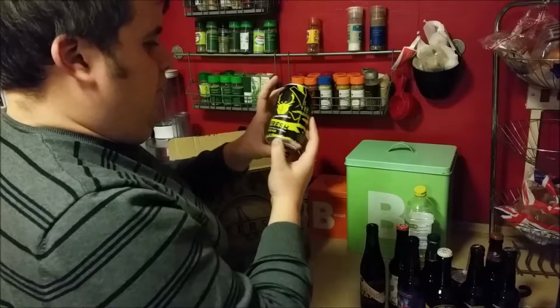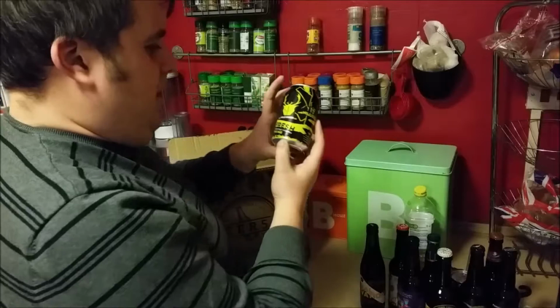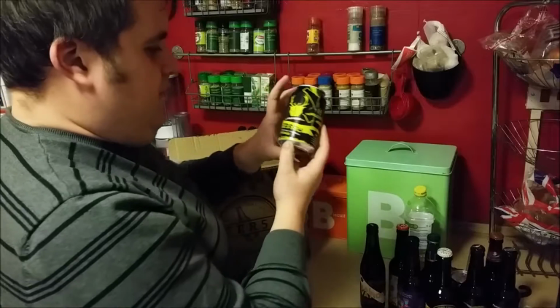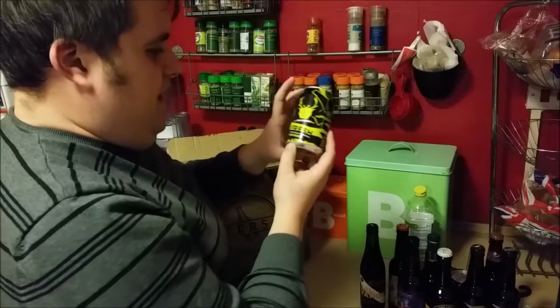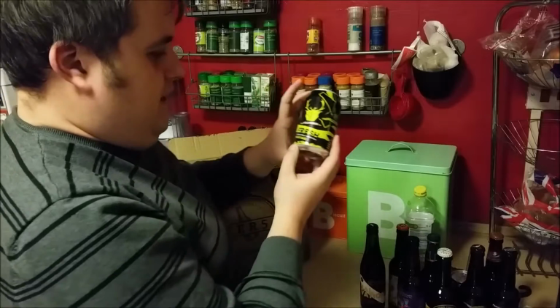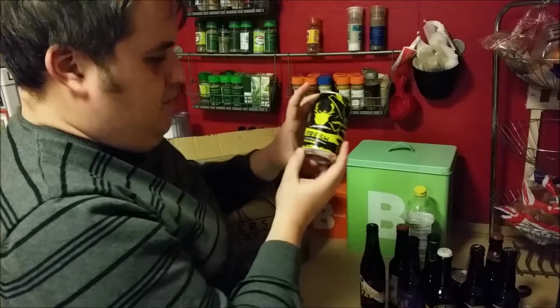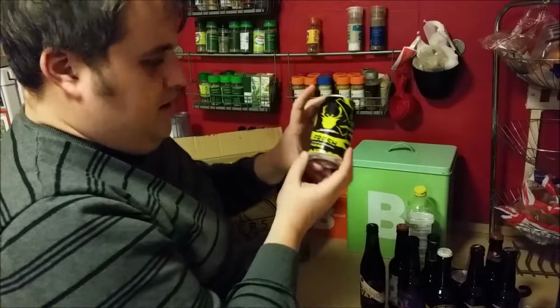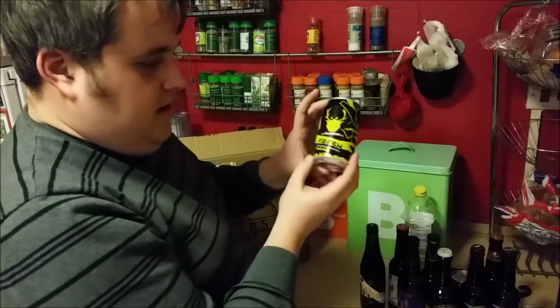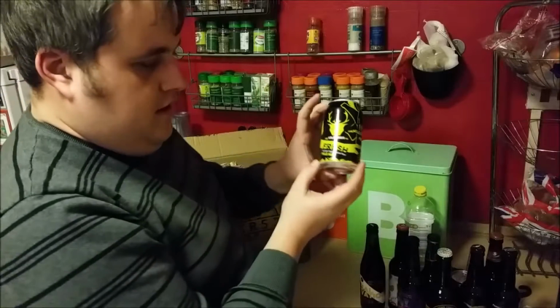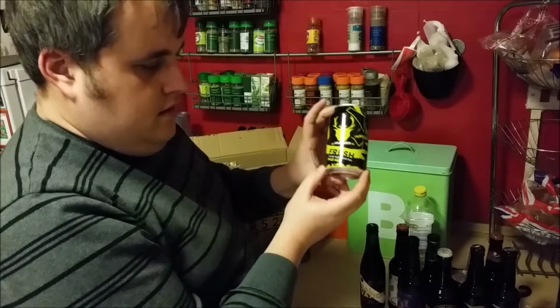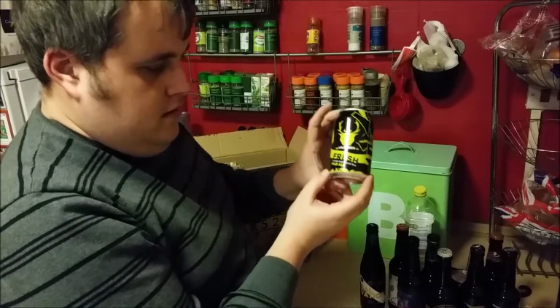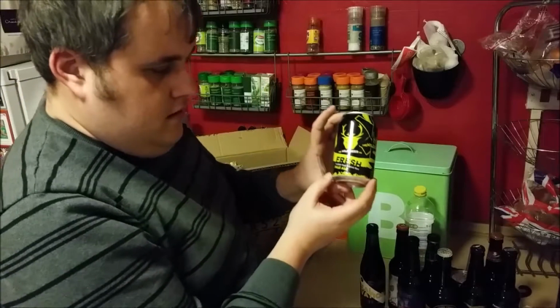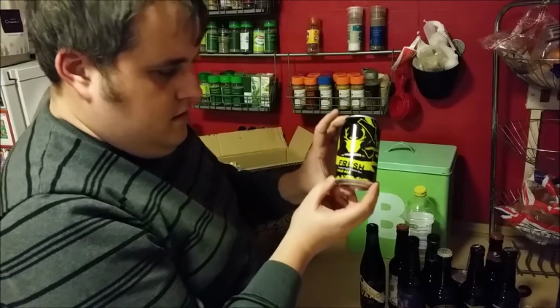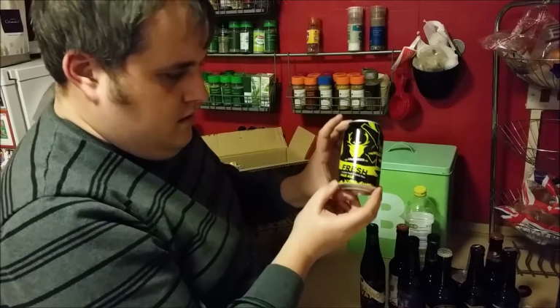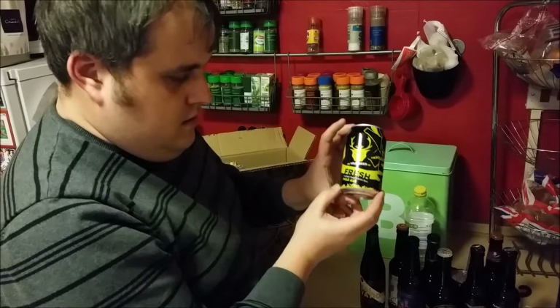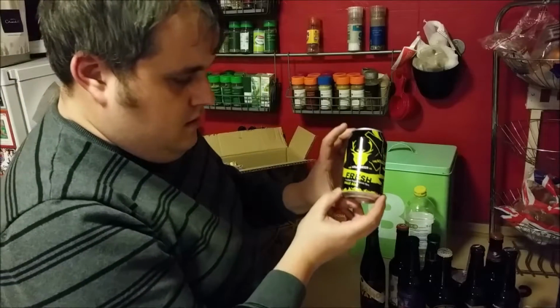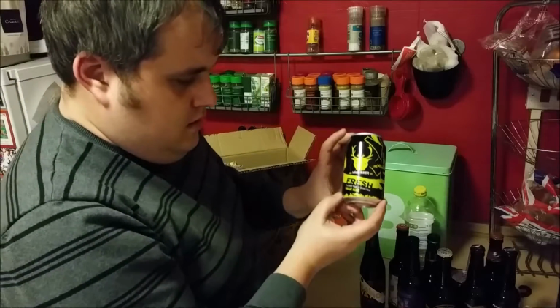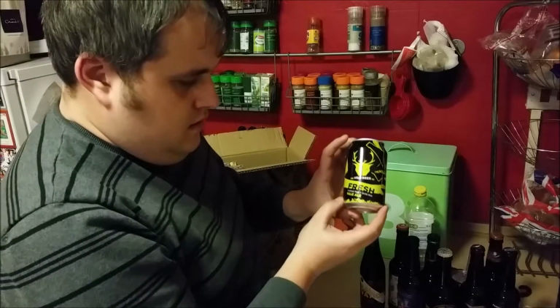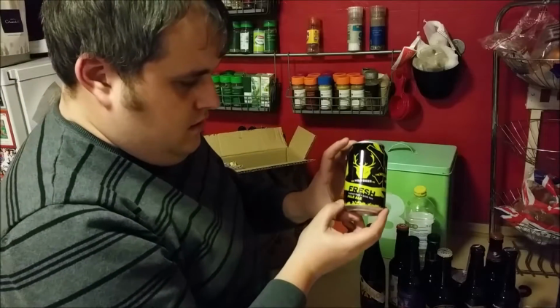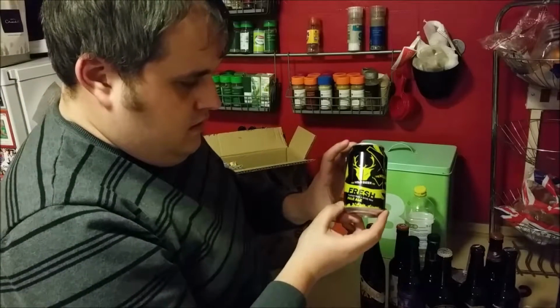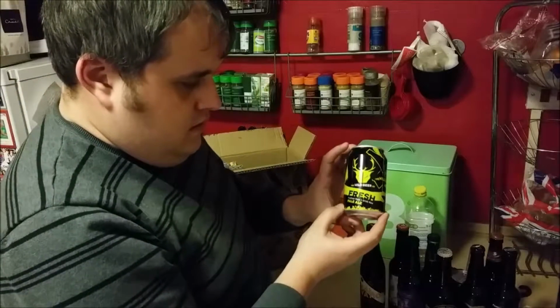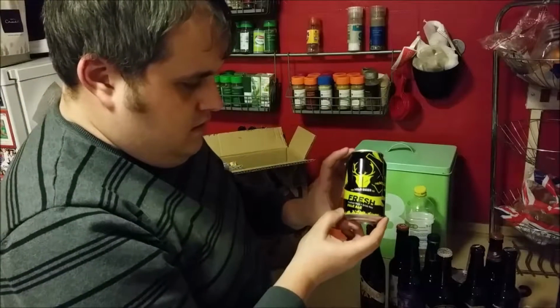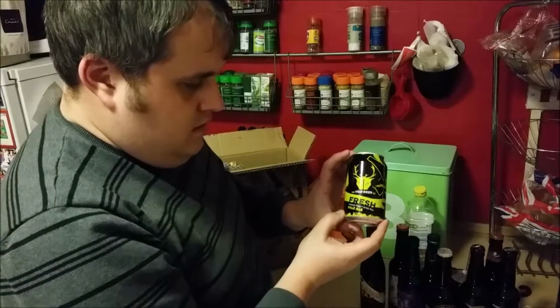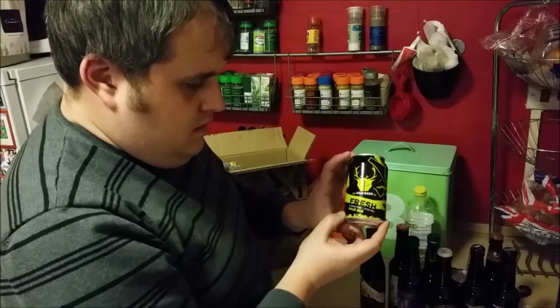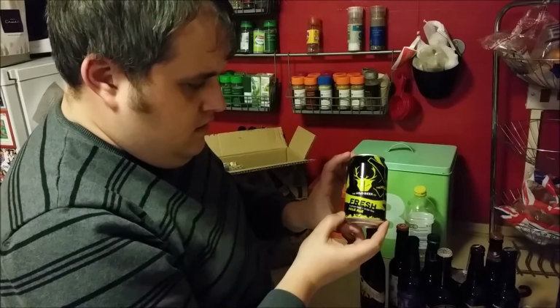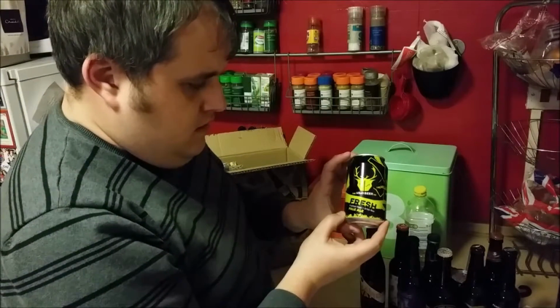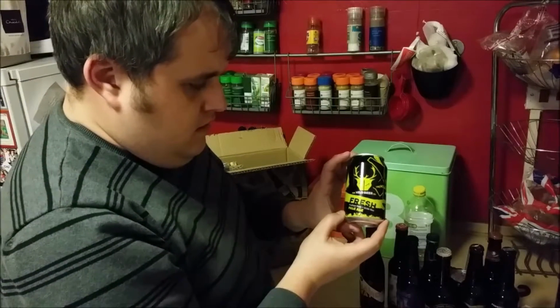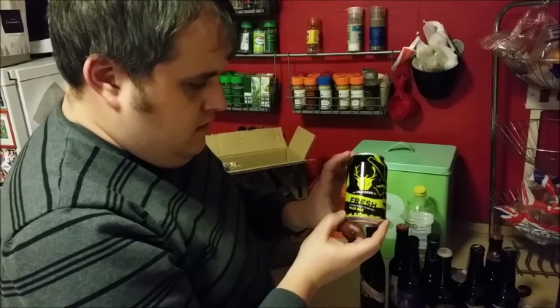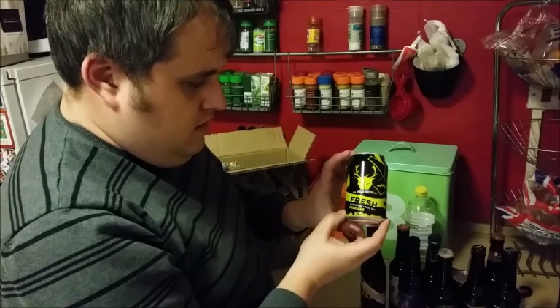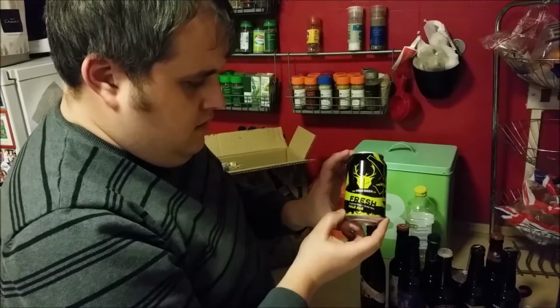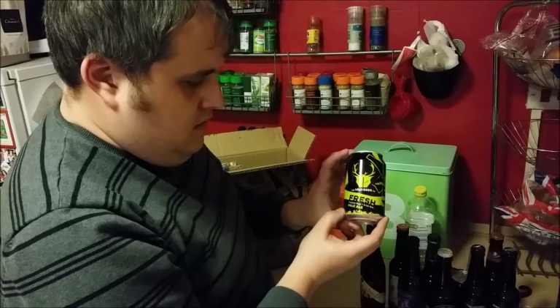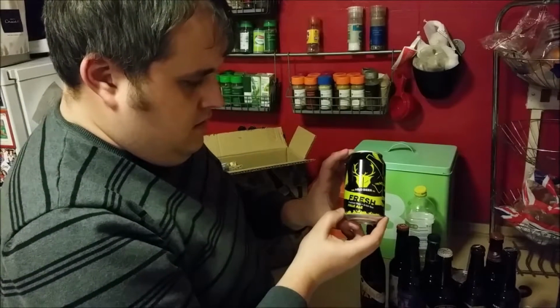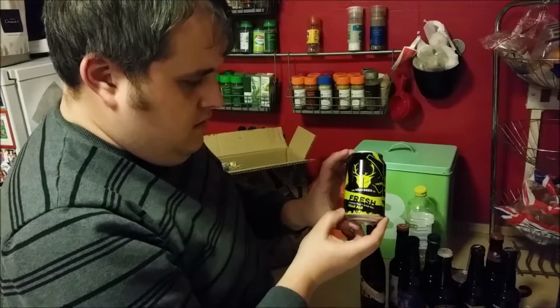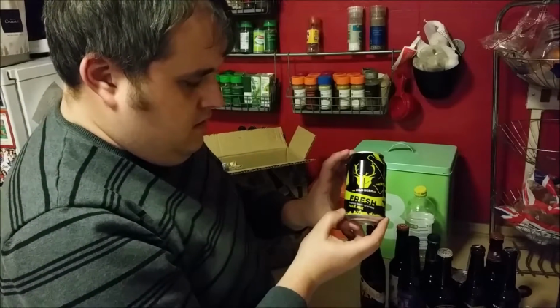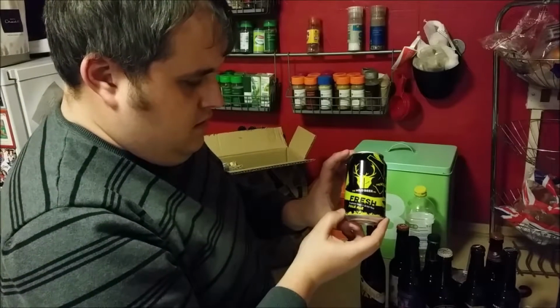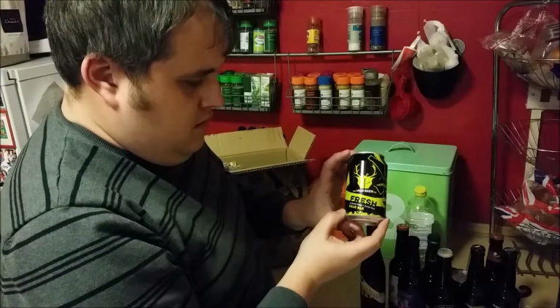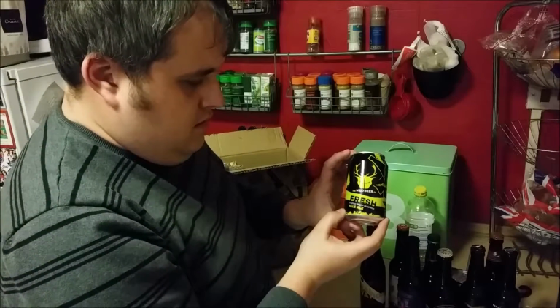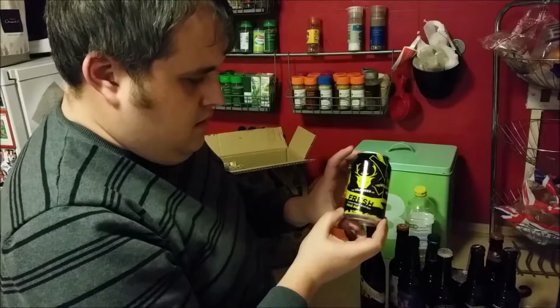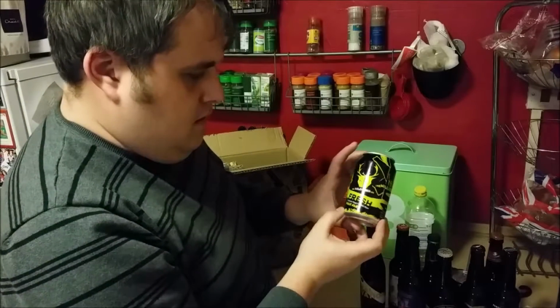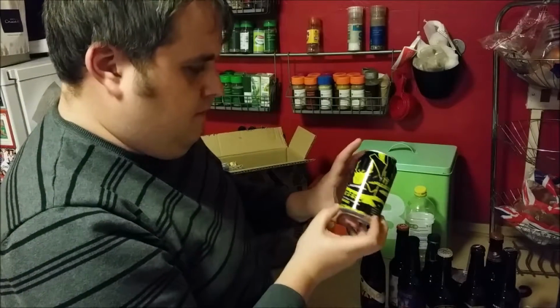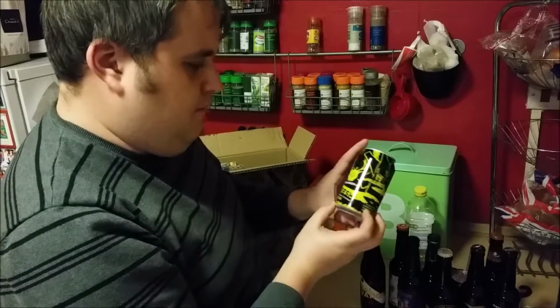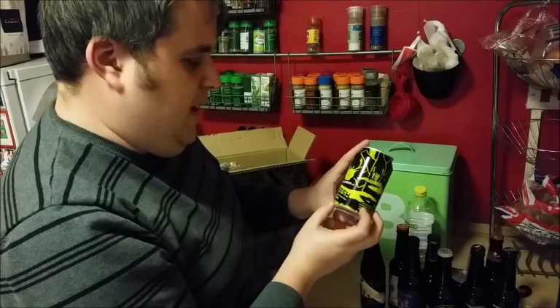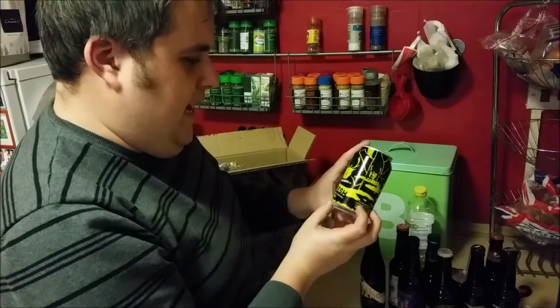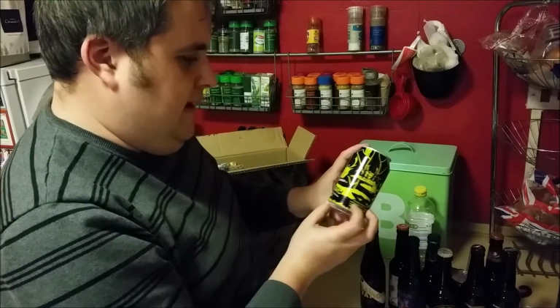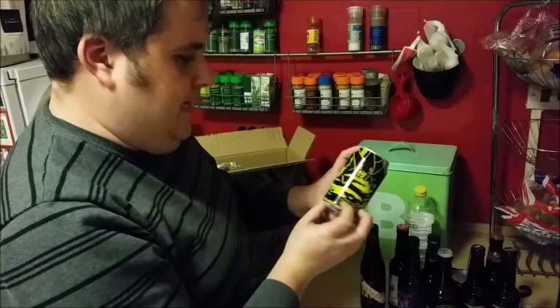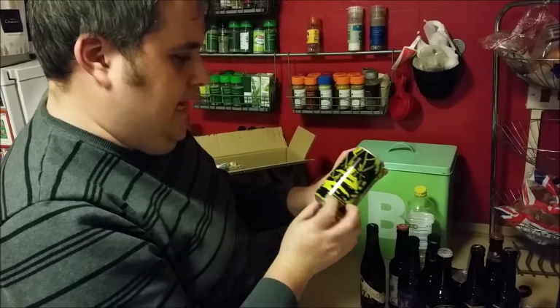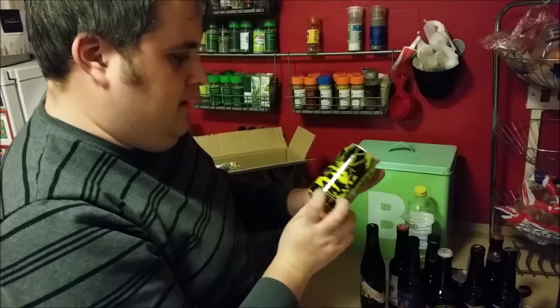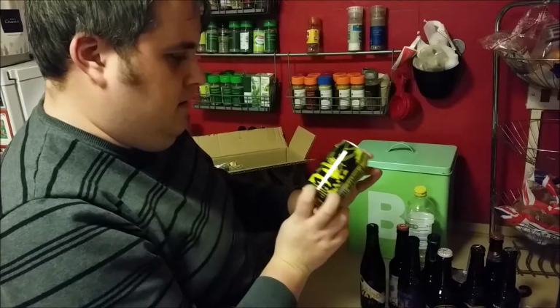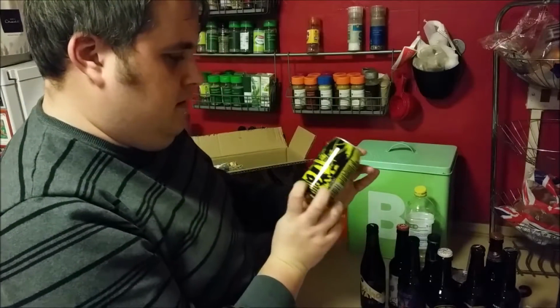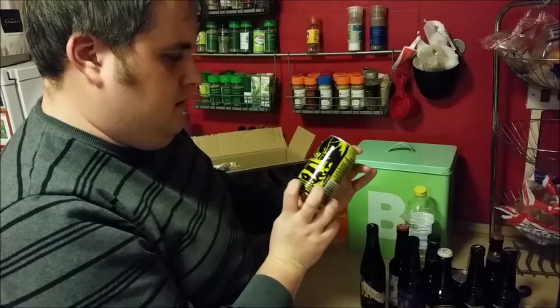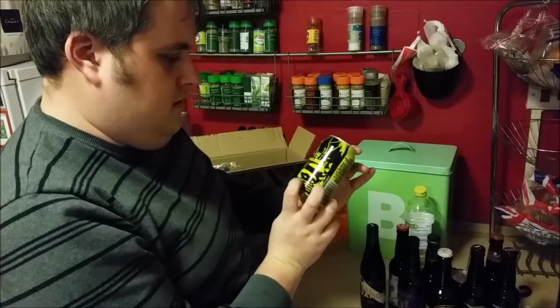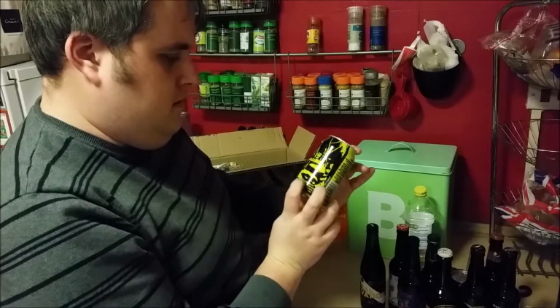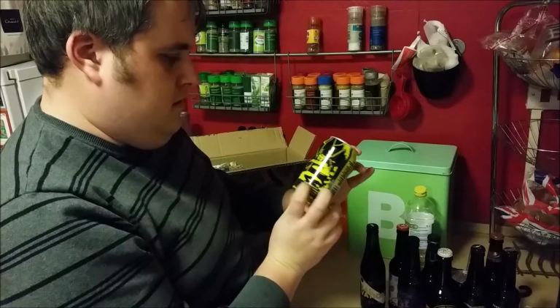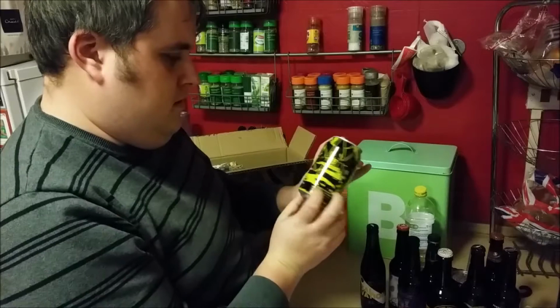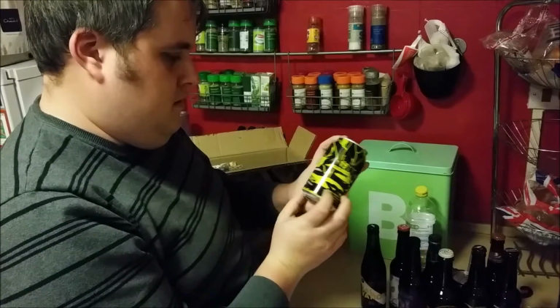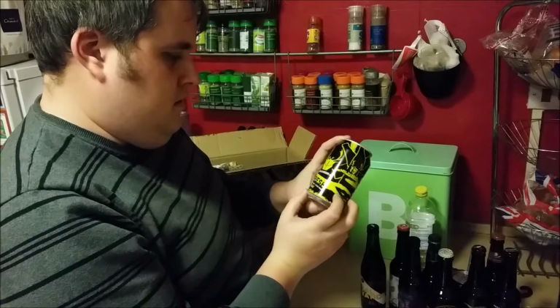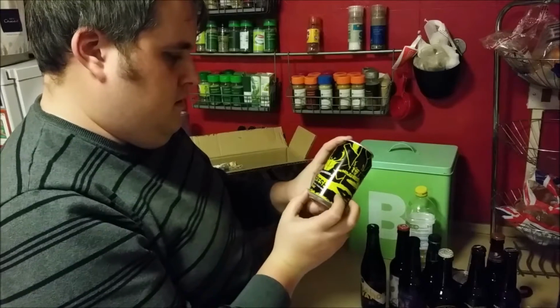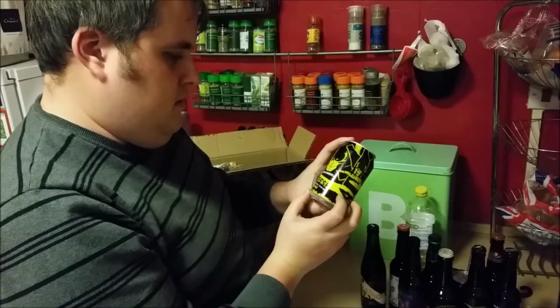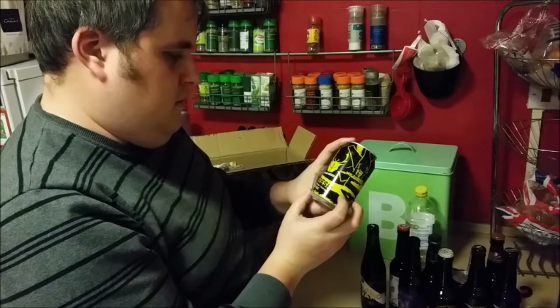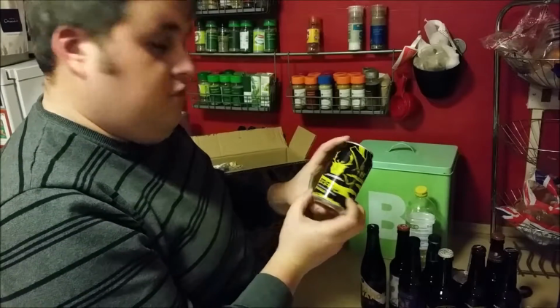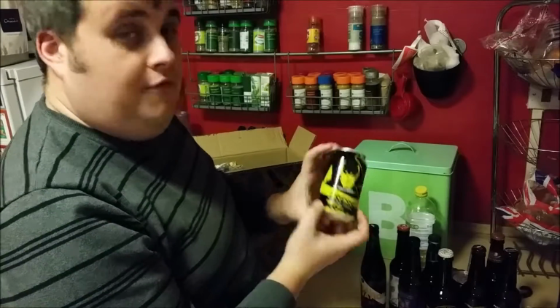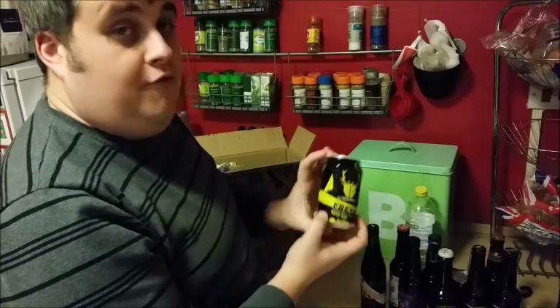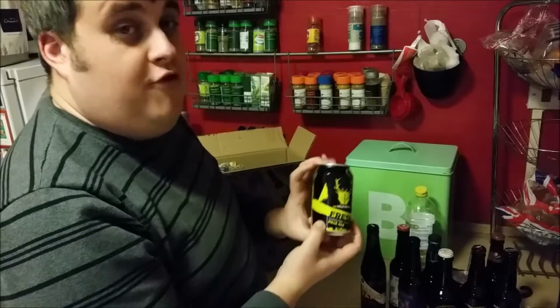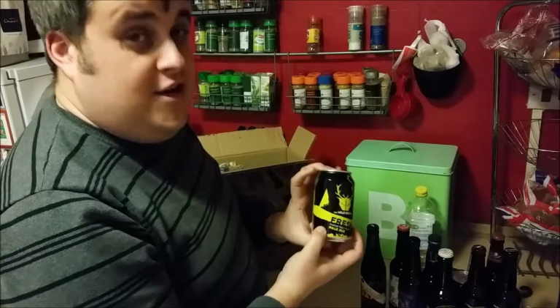And the last beer is from the Wild Beer Company — Hail Ale. Fresh.